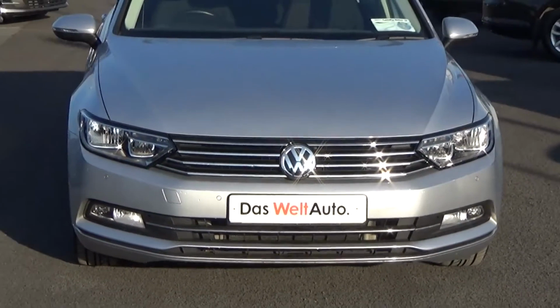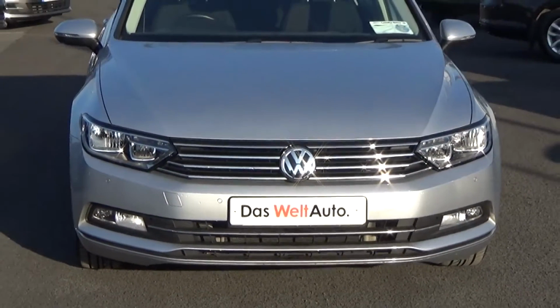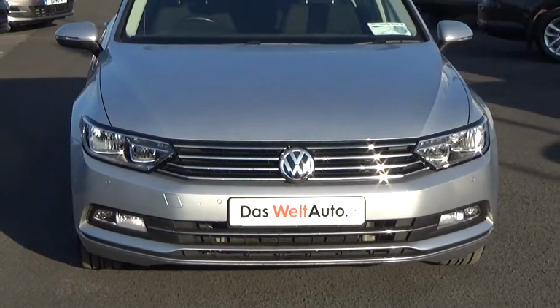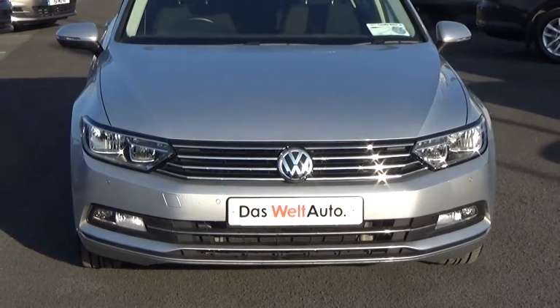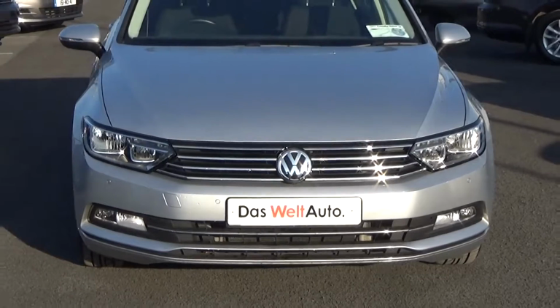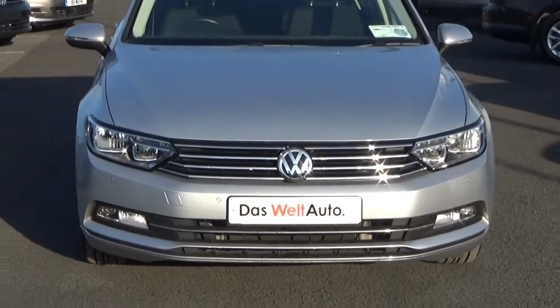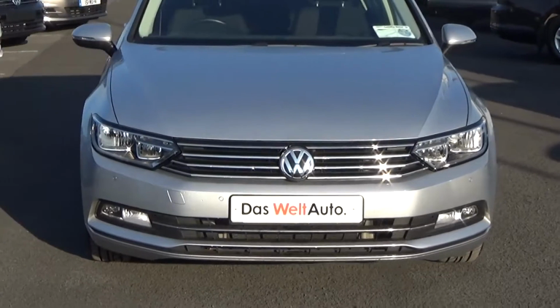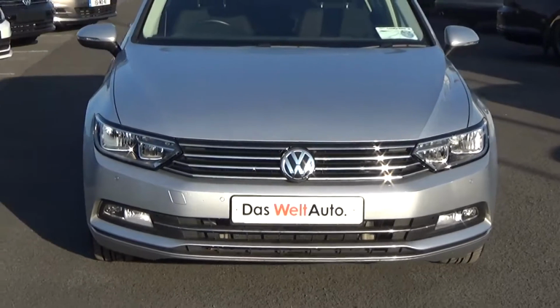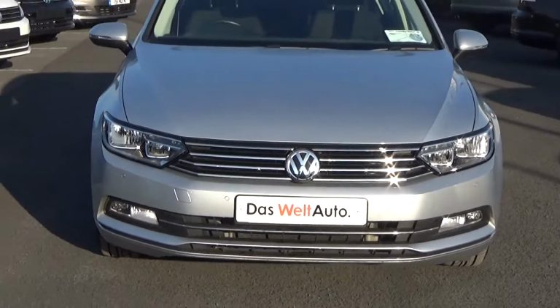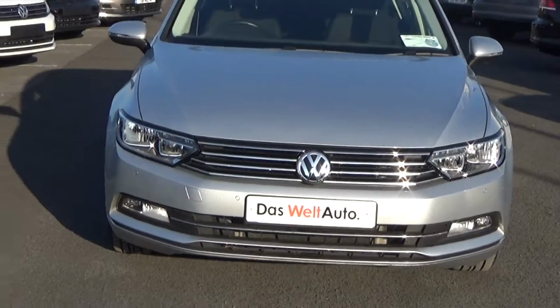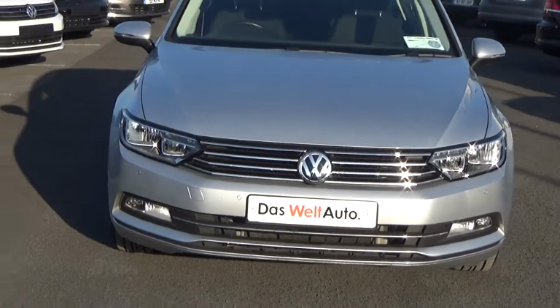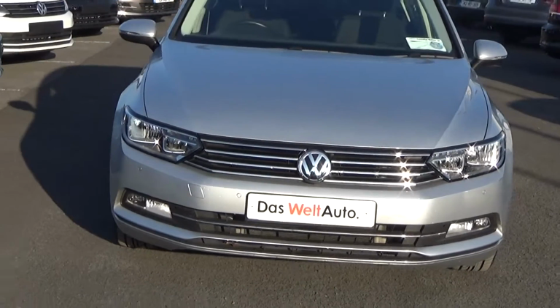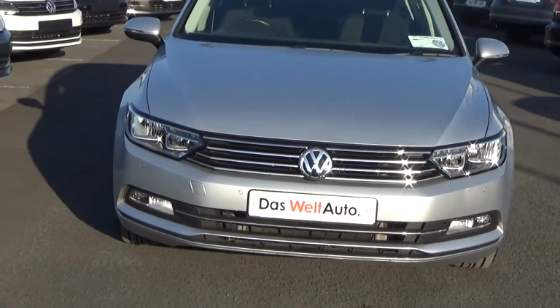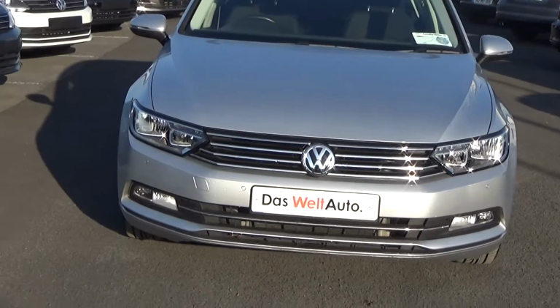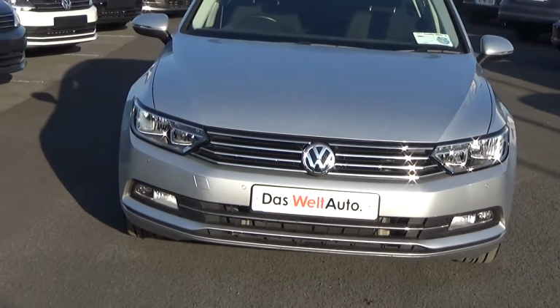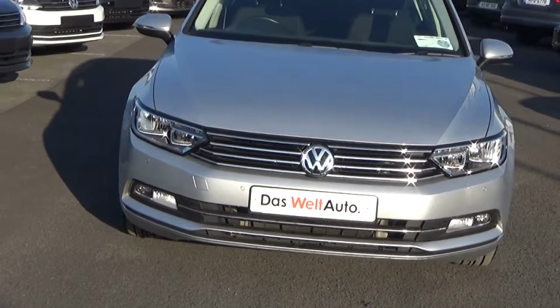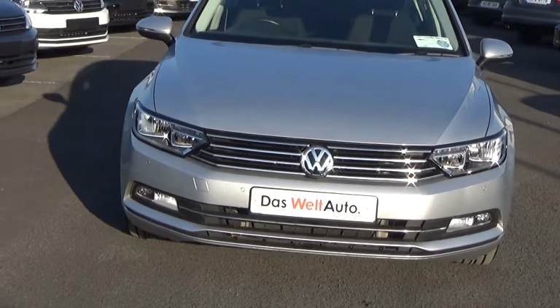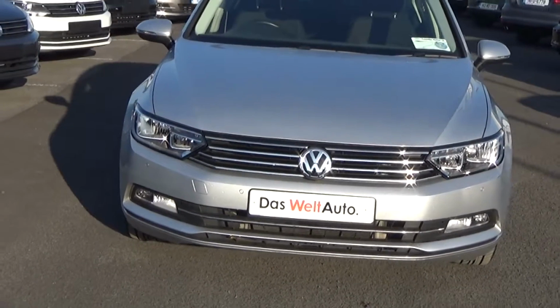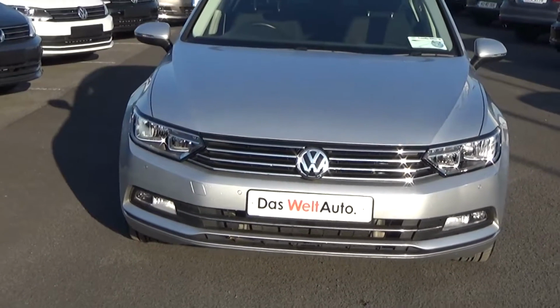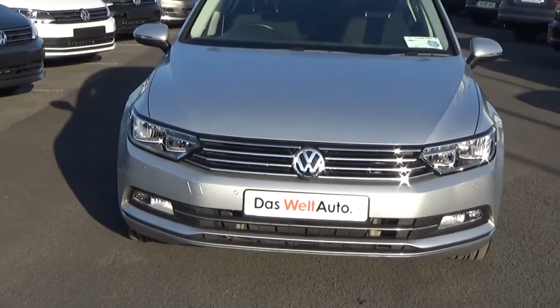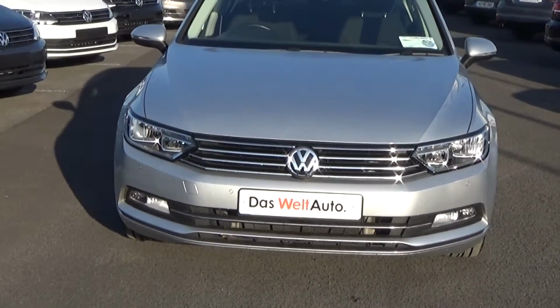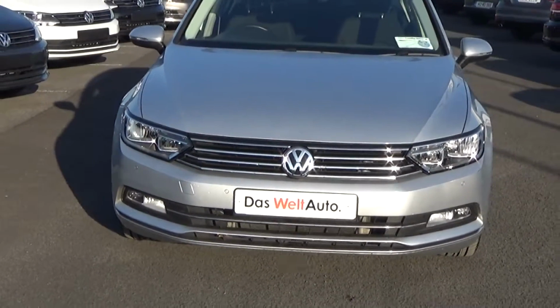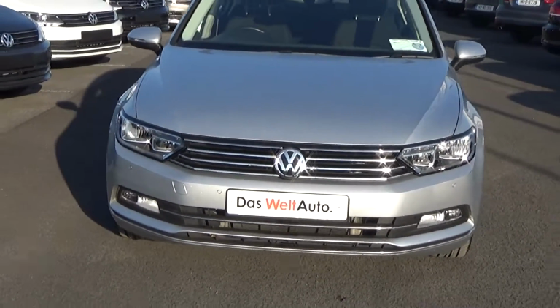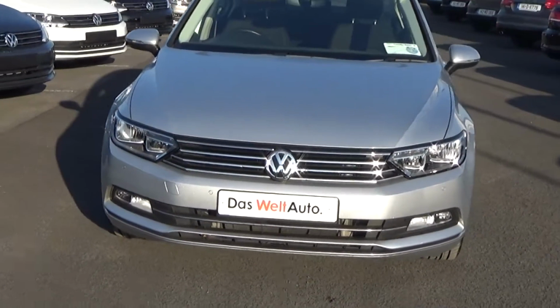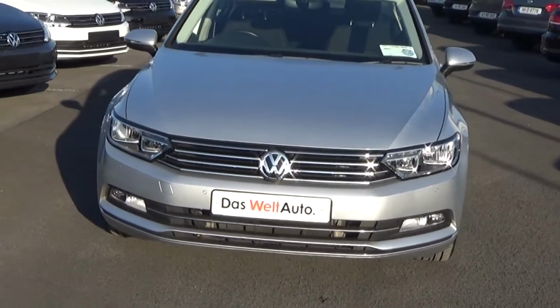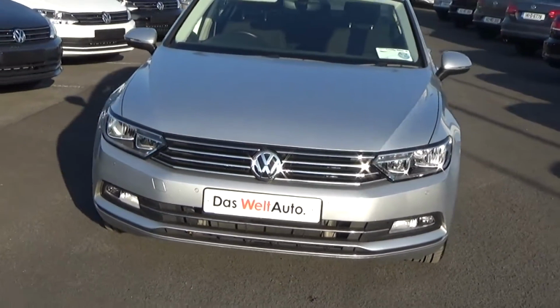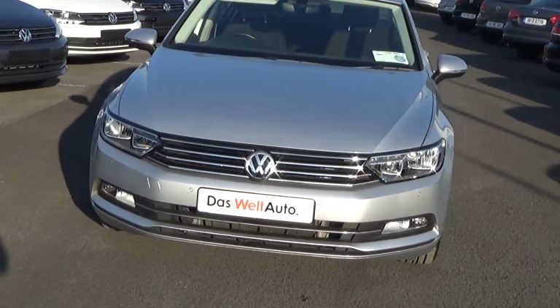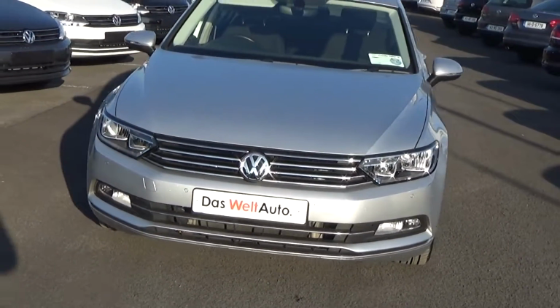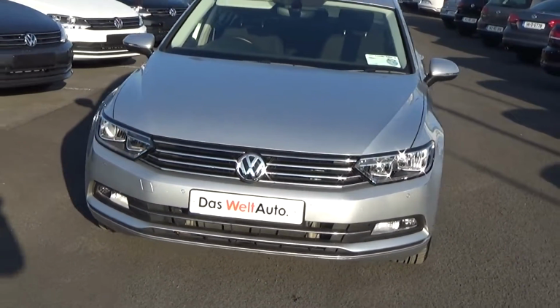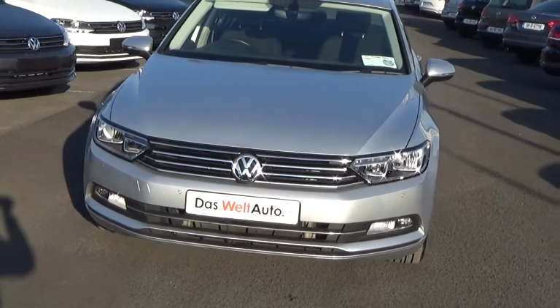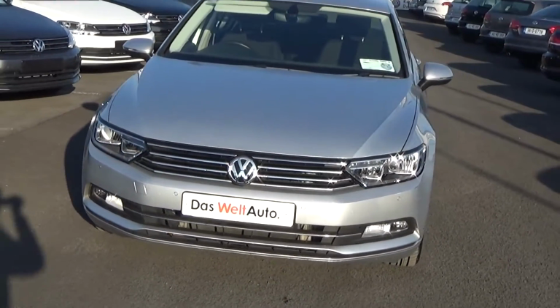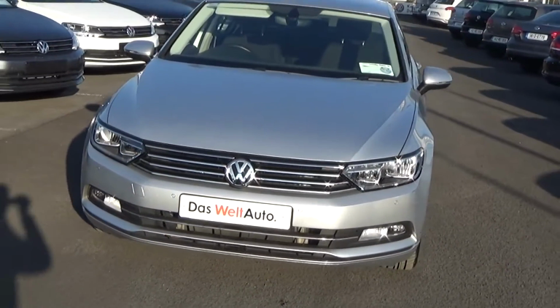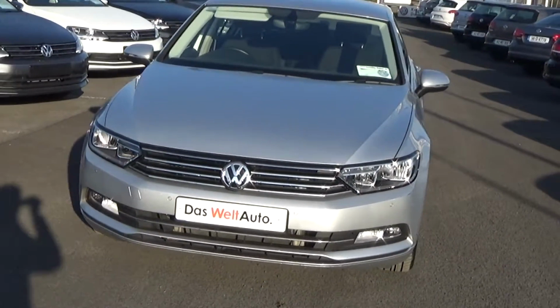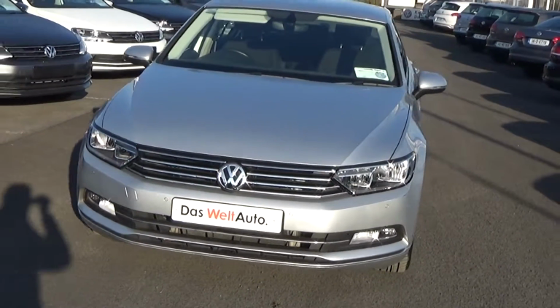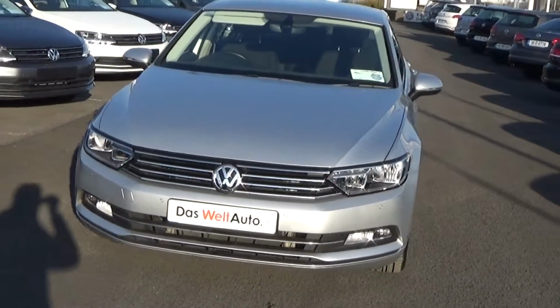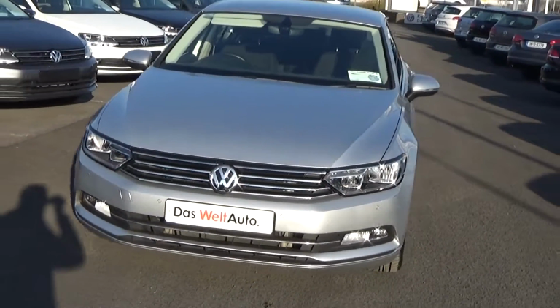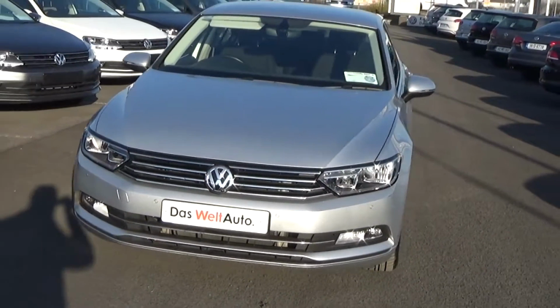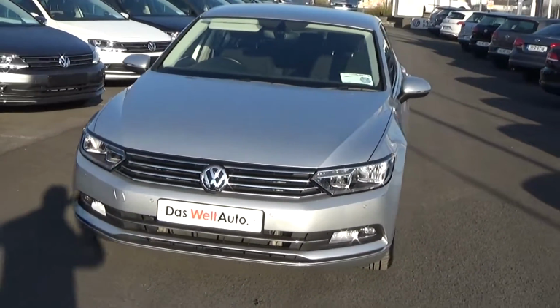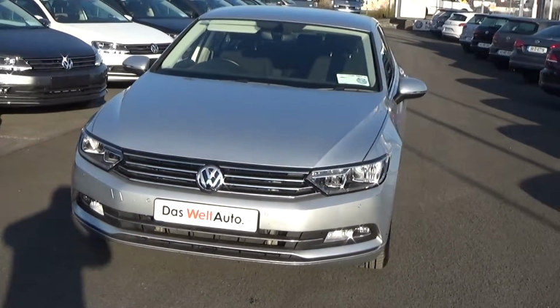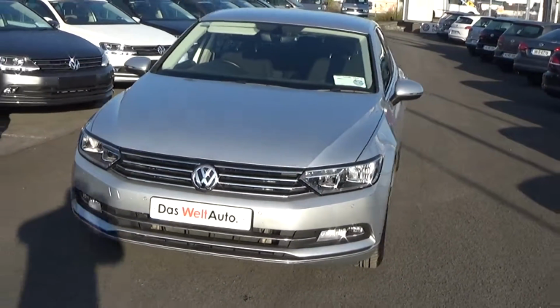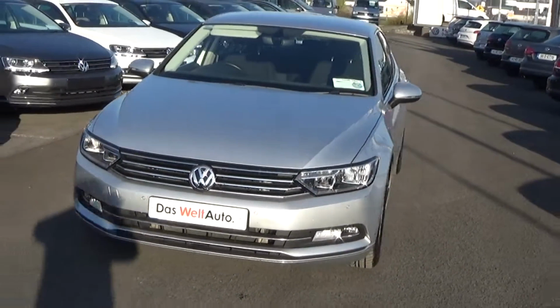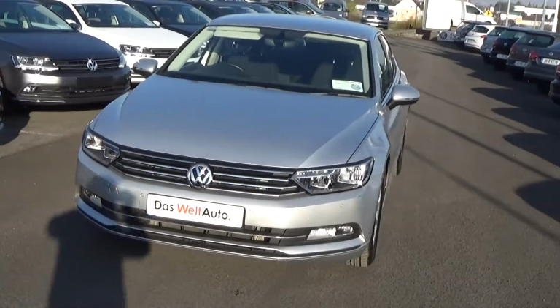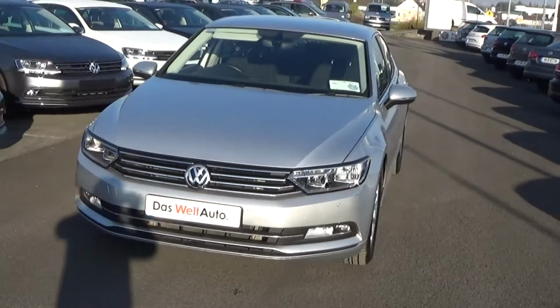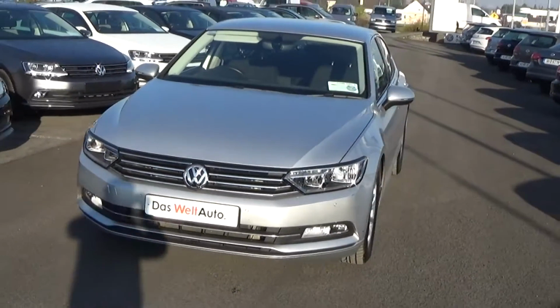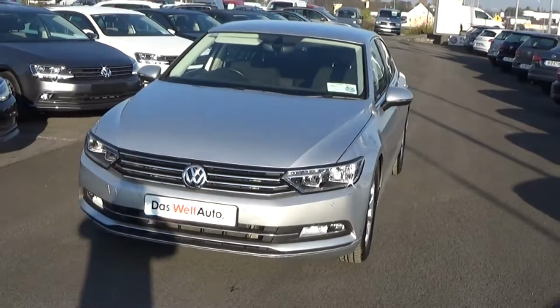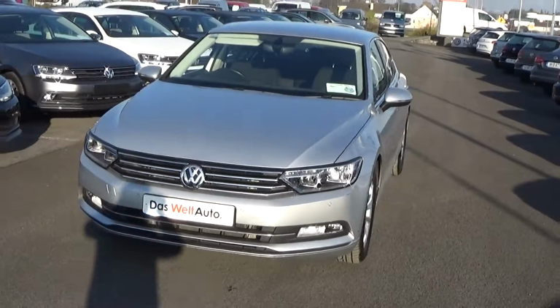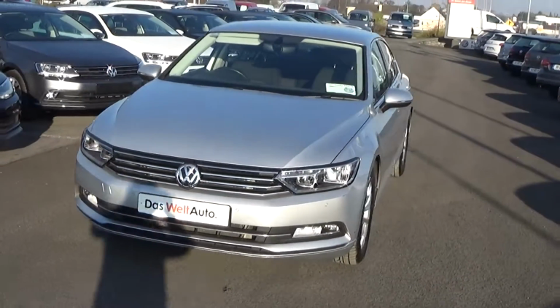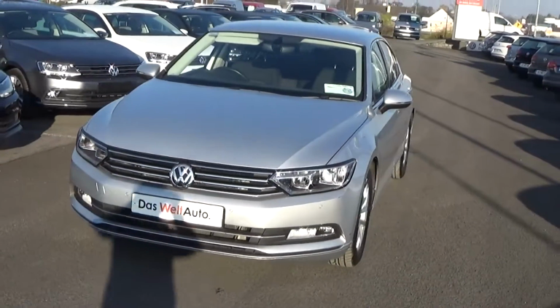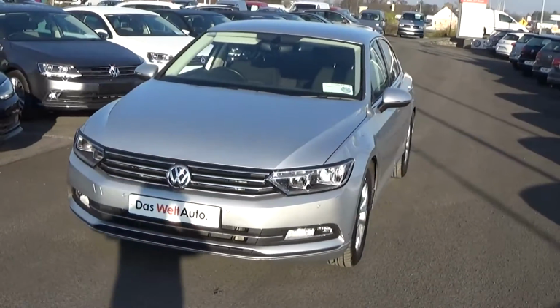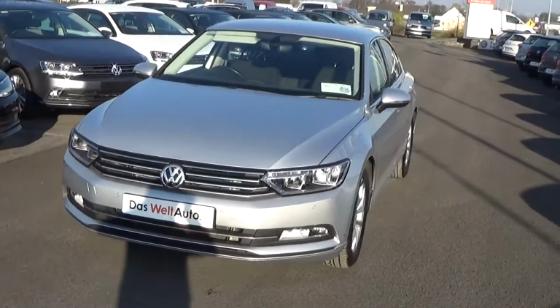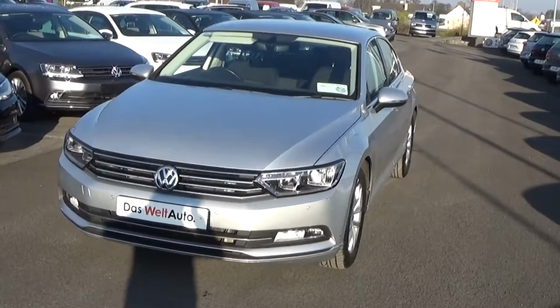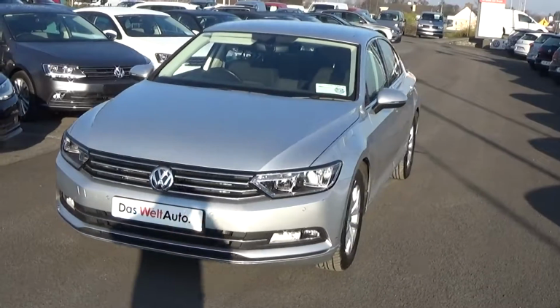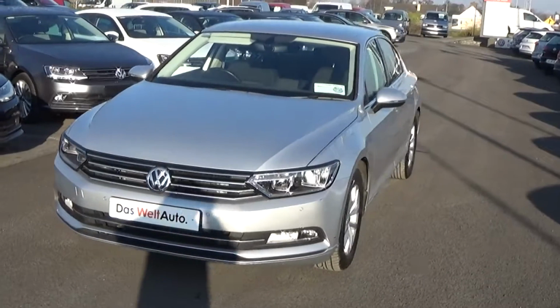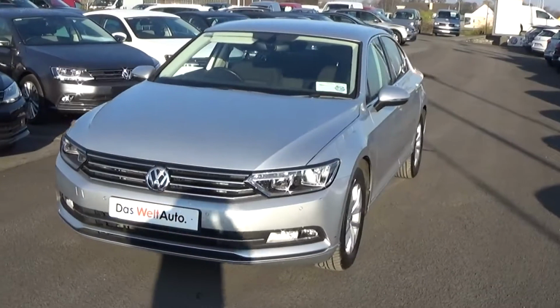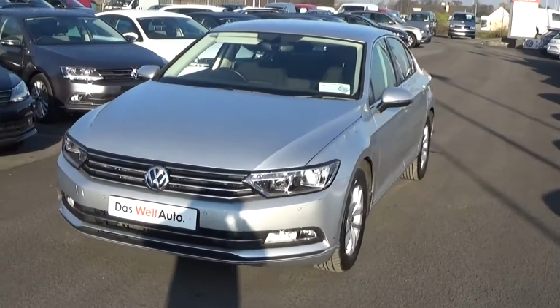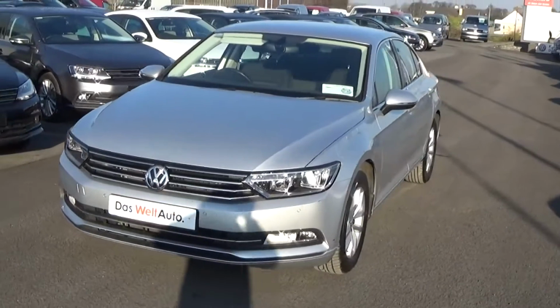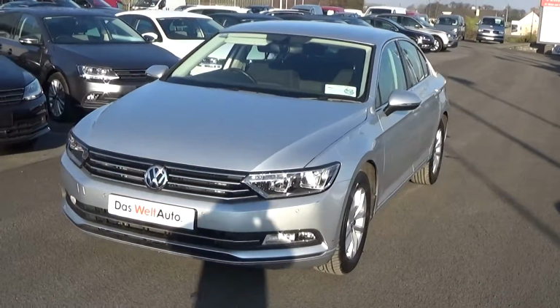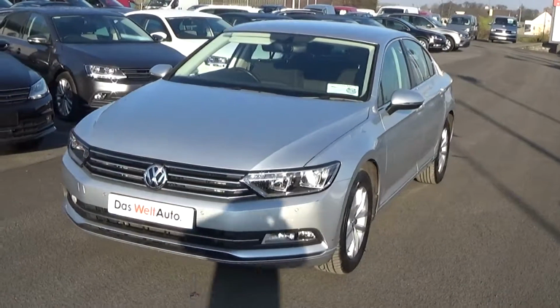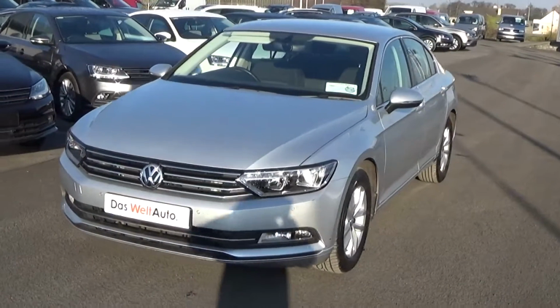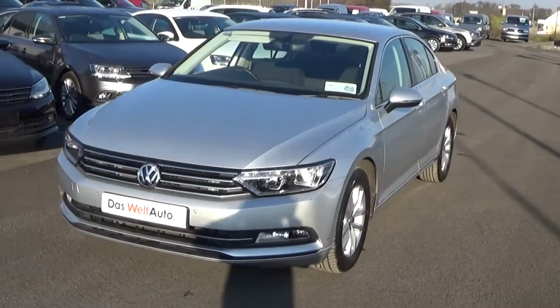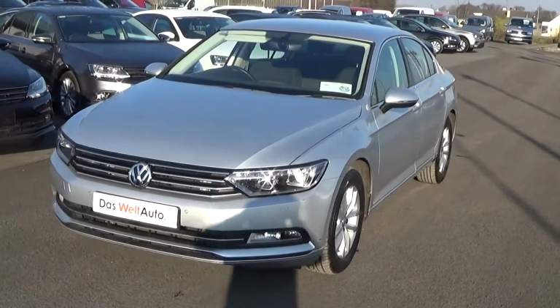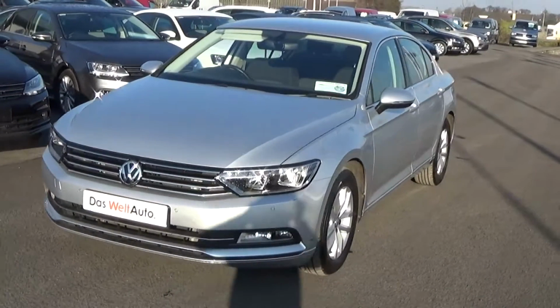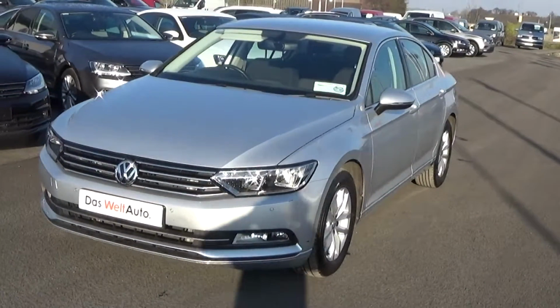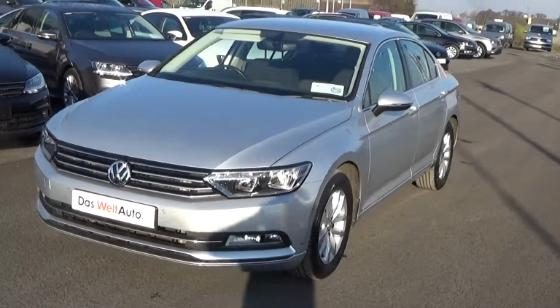Now moving on, we have the daytime running lights, your front parking sensors, and your rectangular front fogs below on your lower front bumper for additional safety.